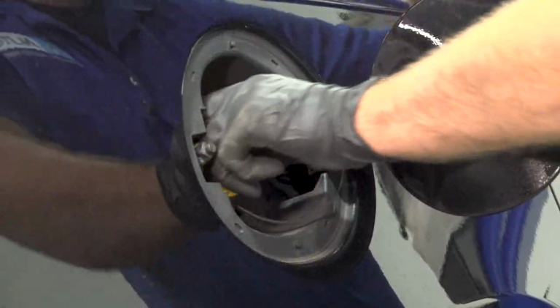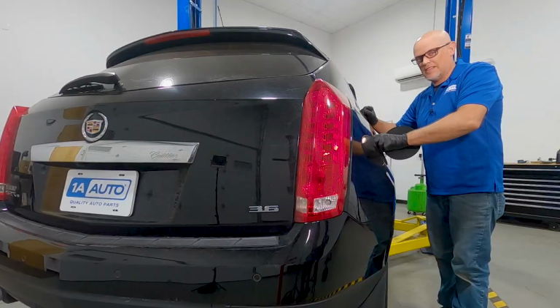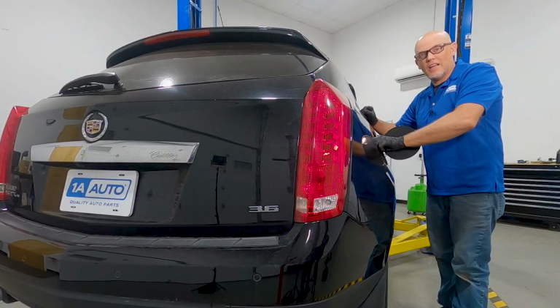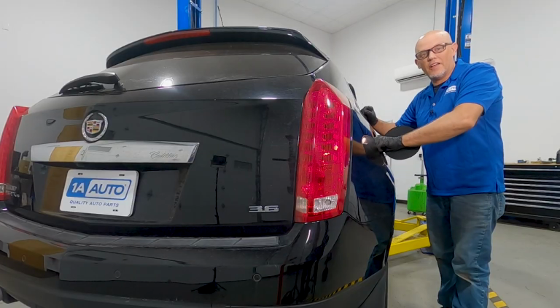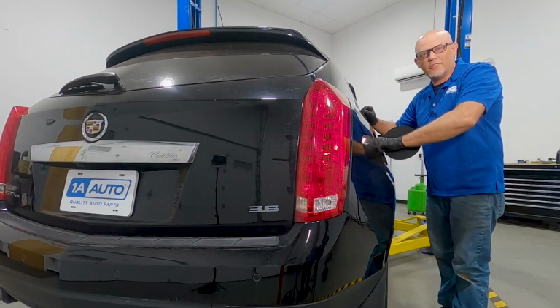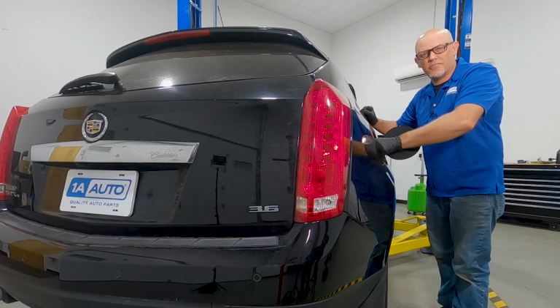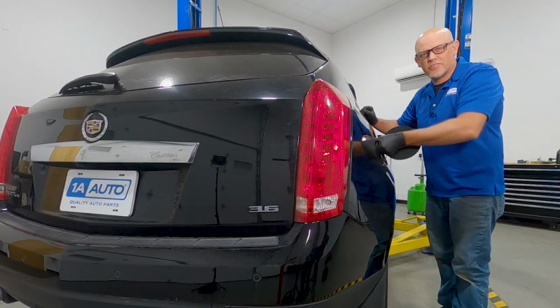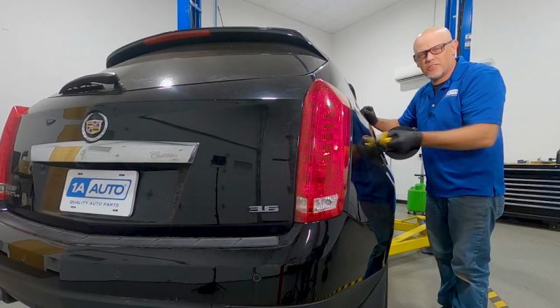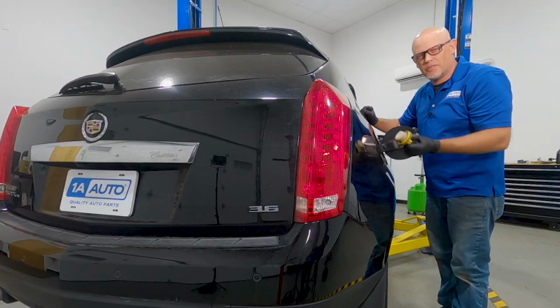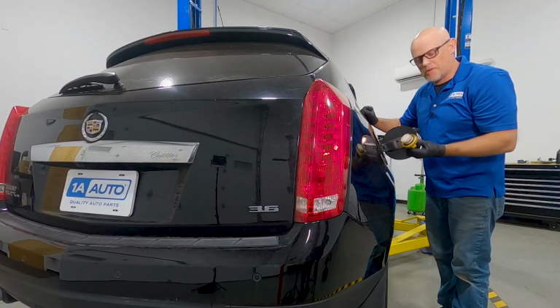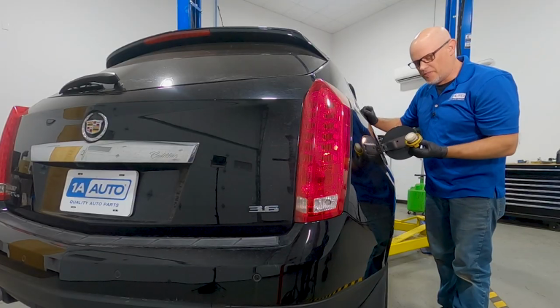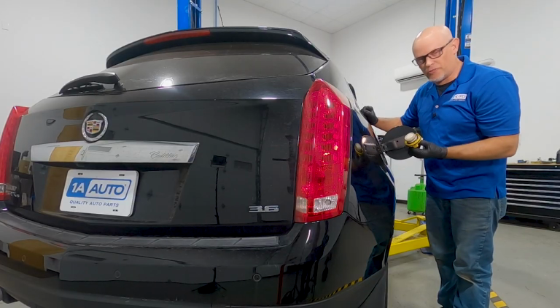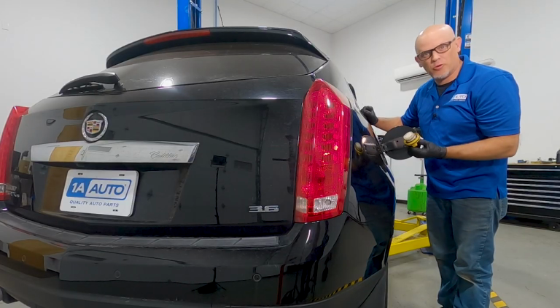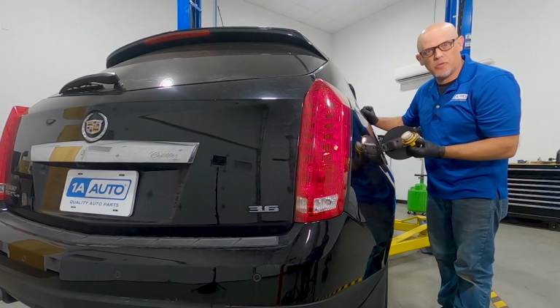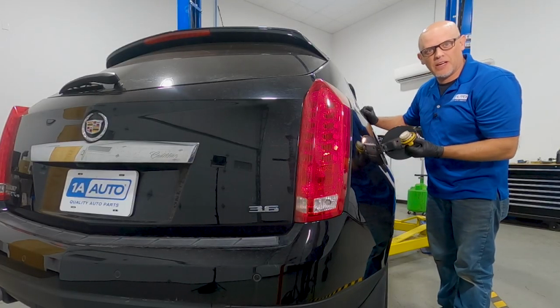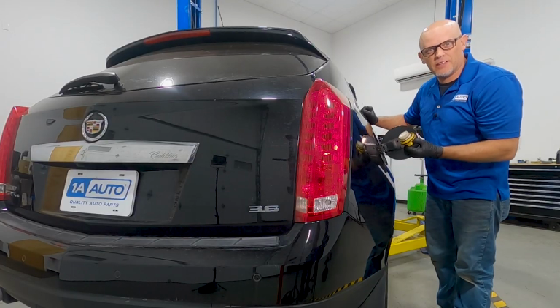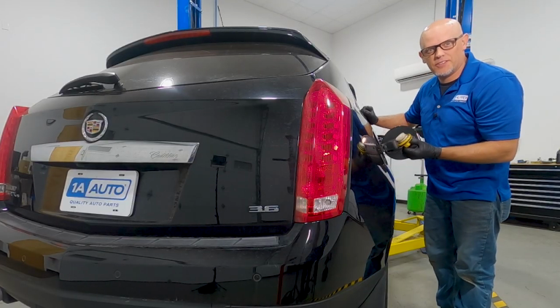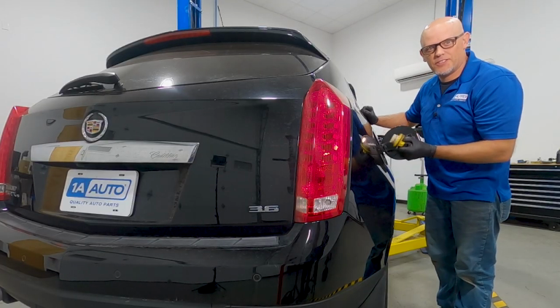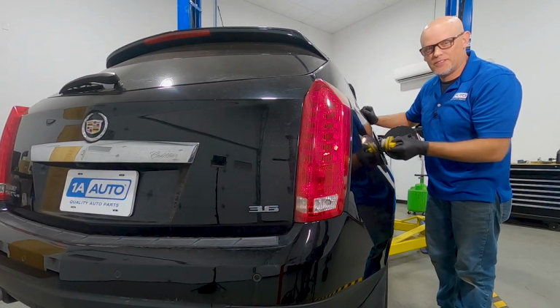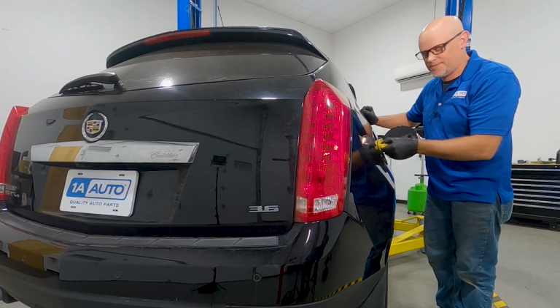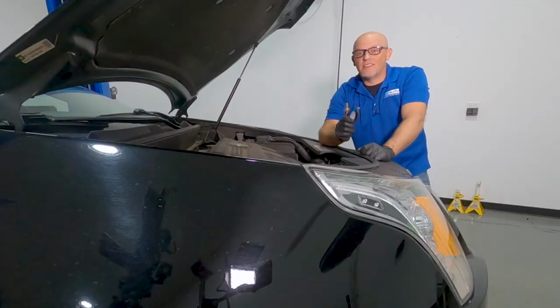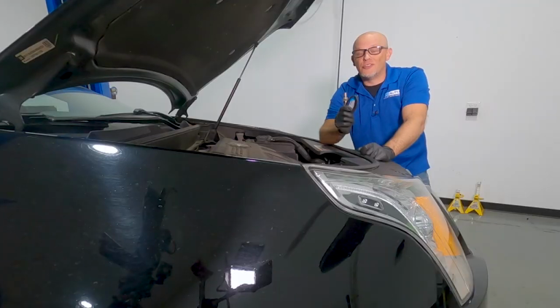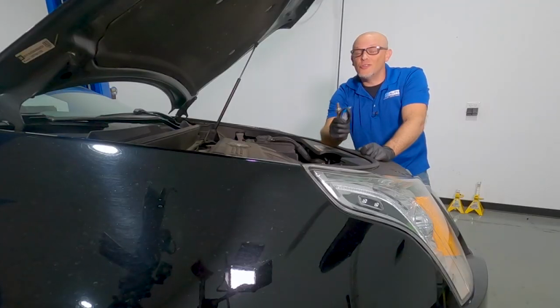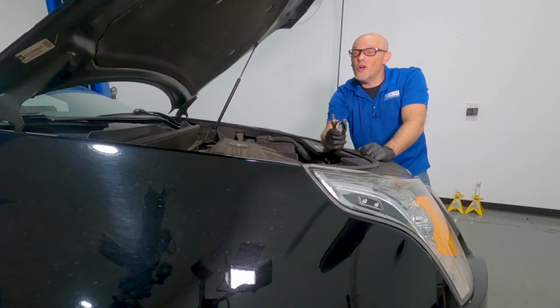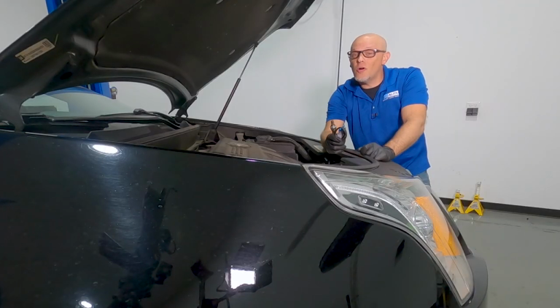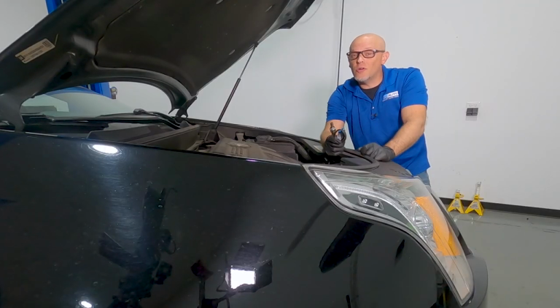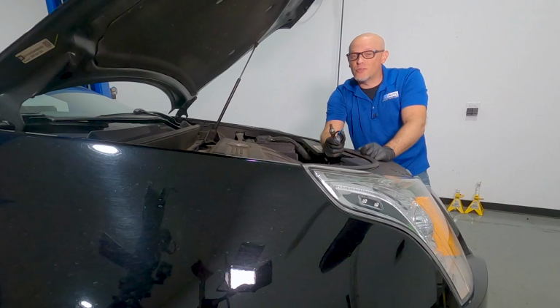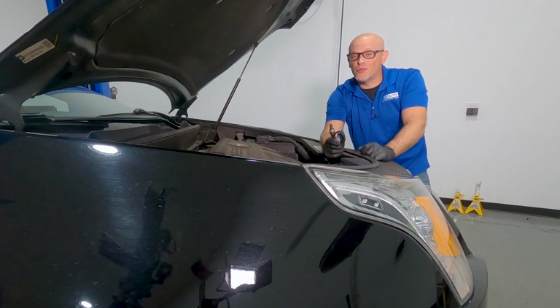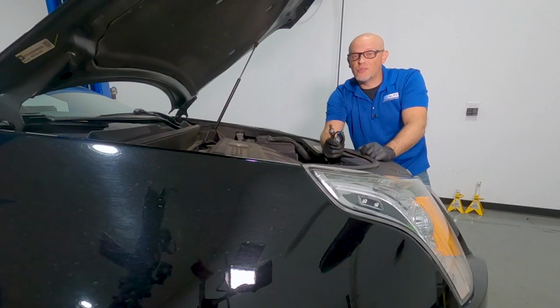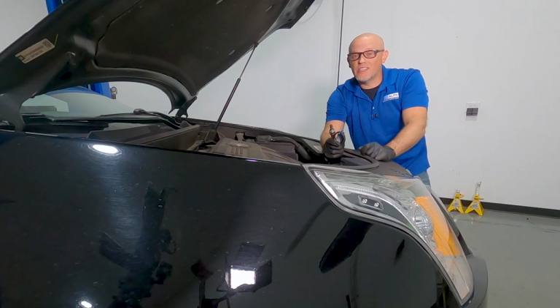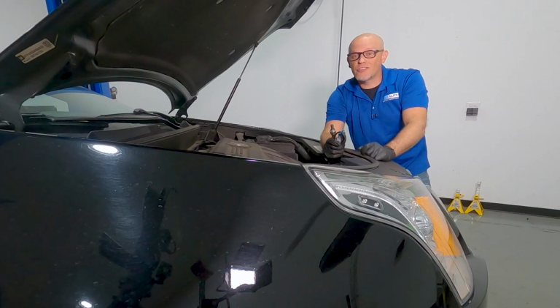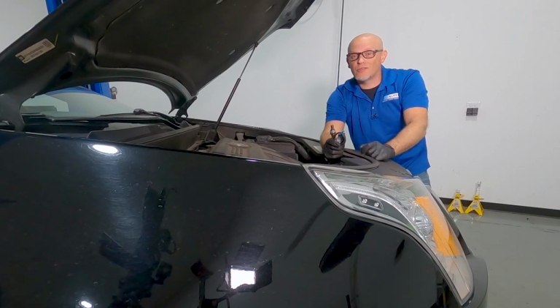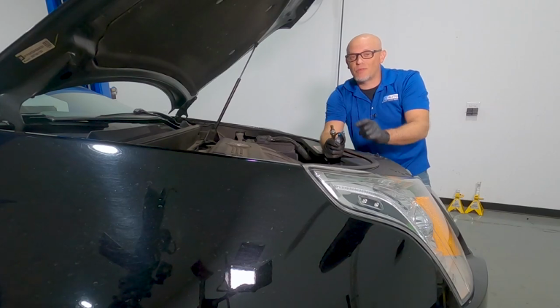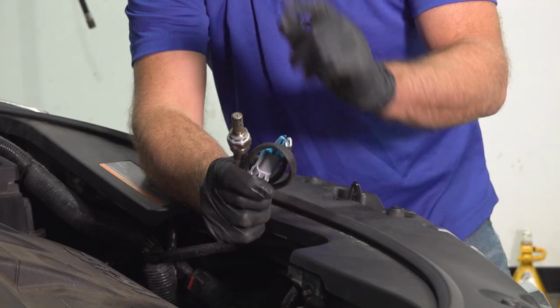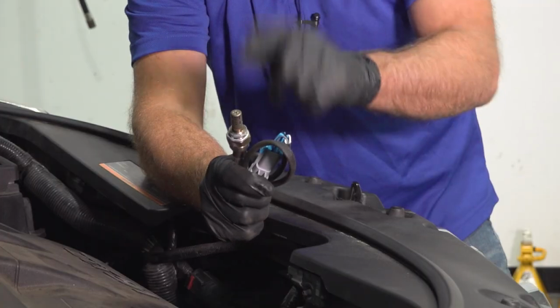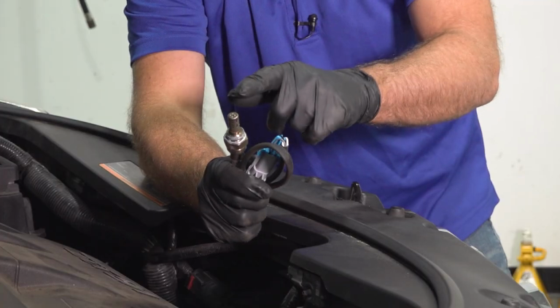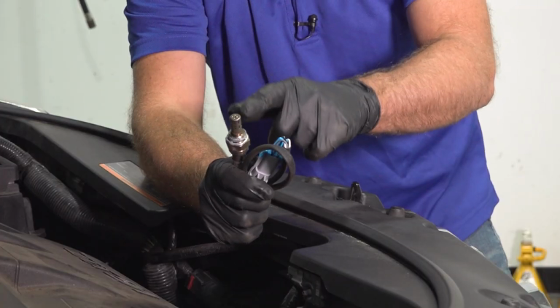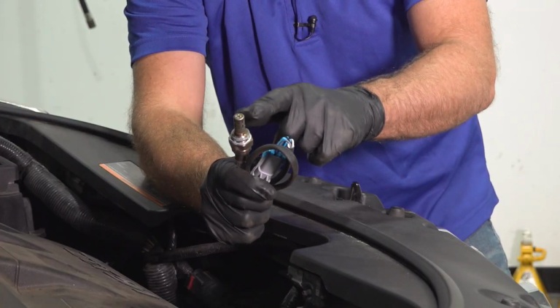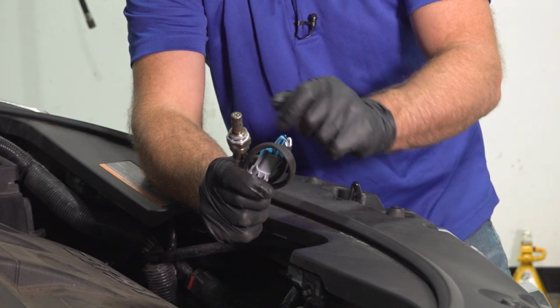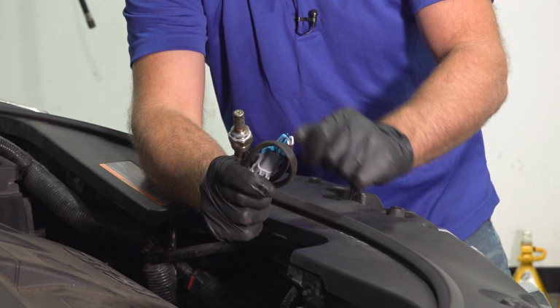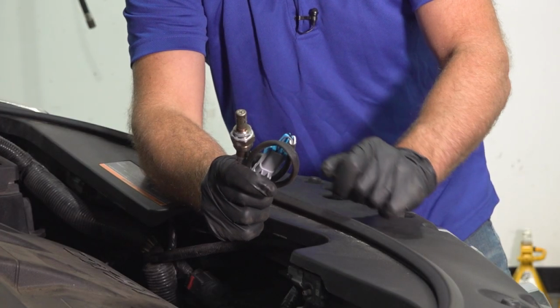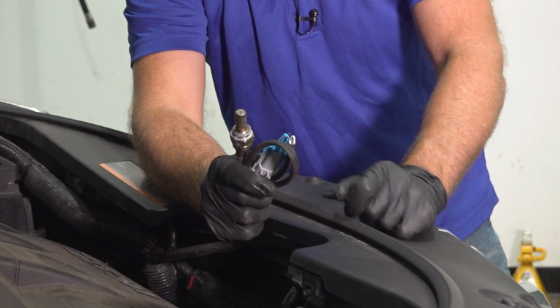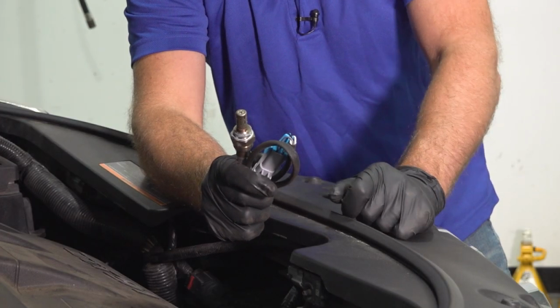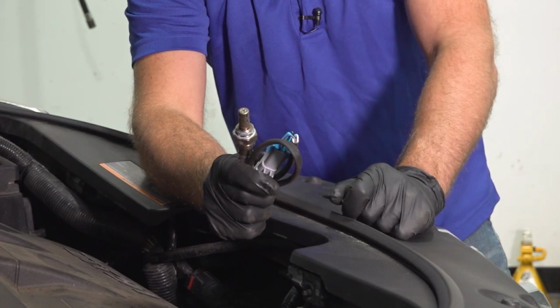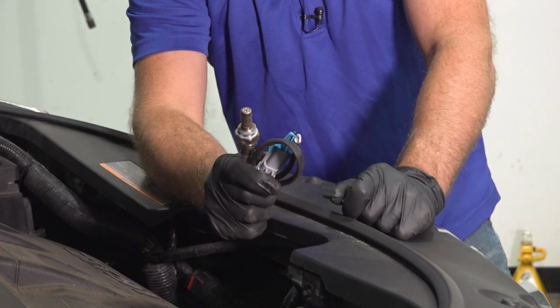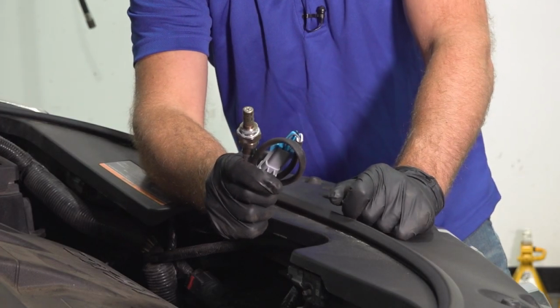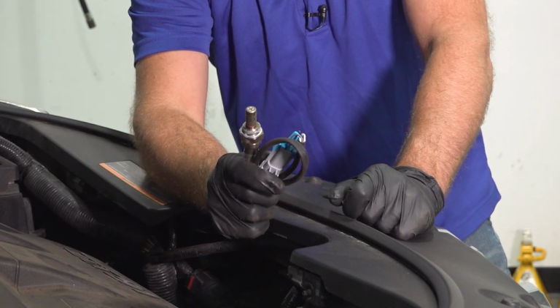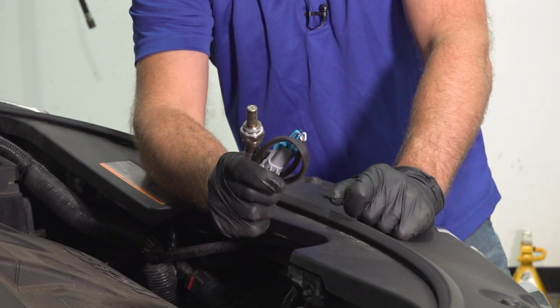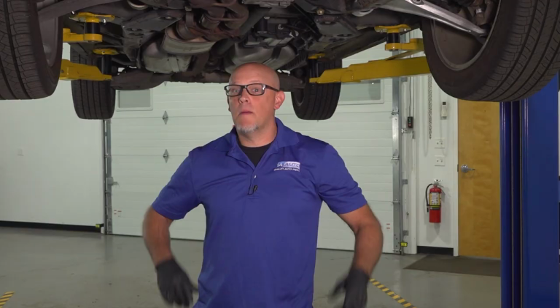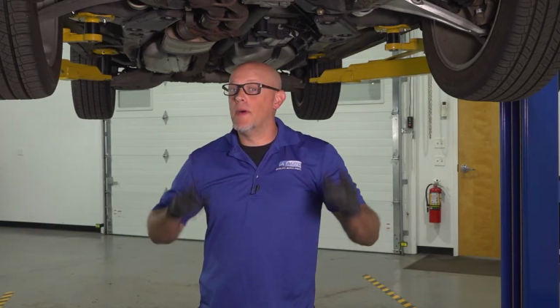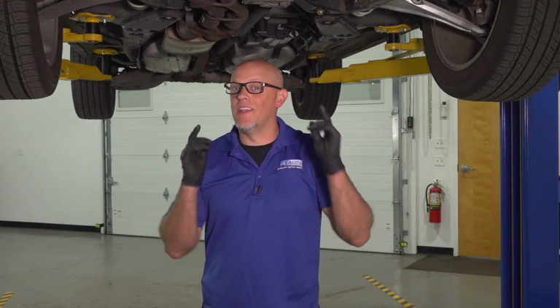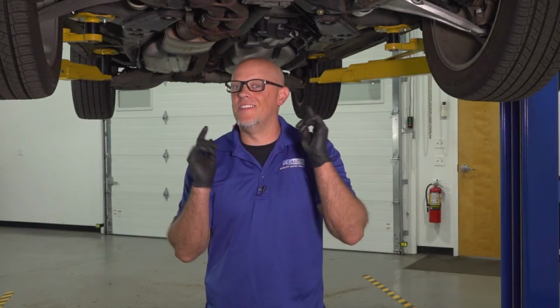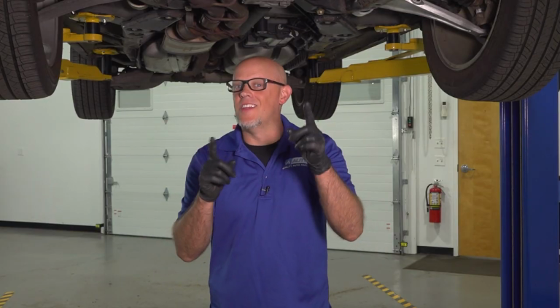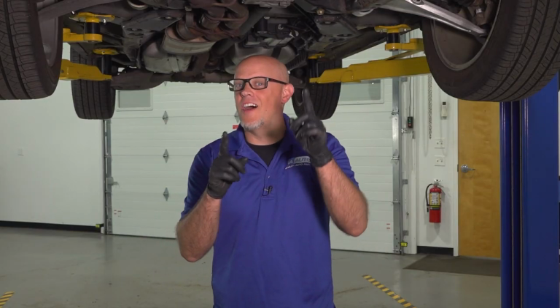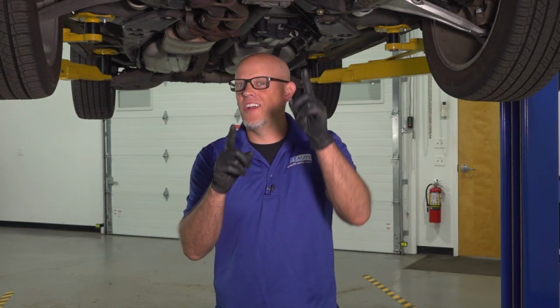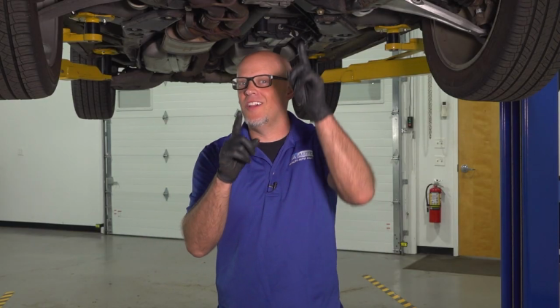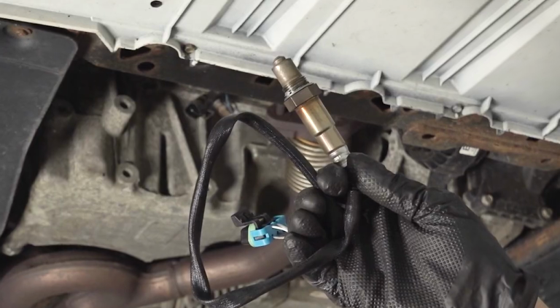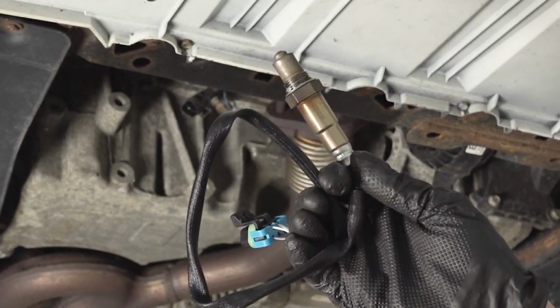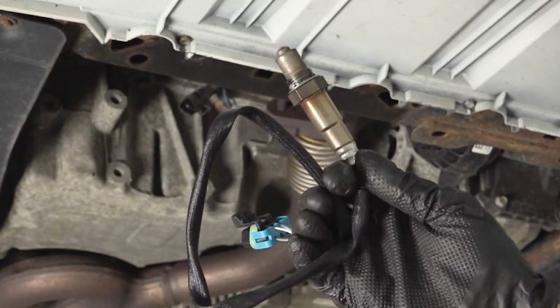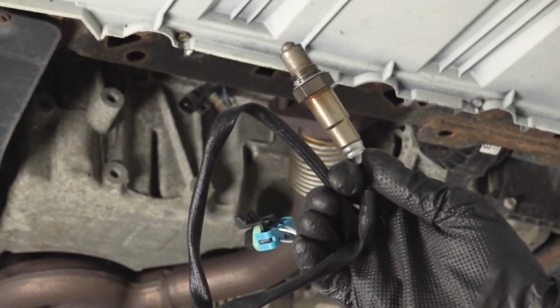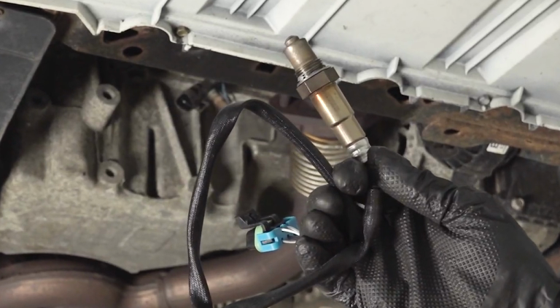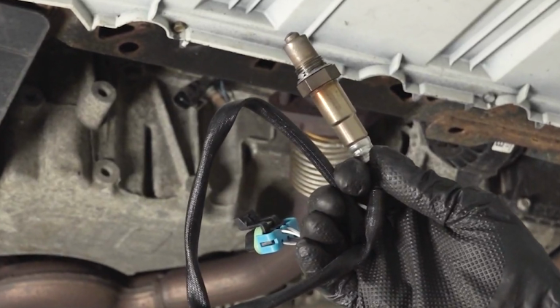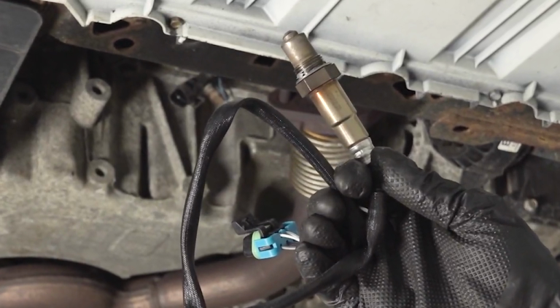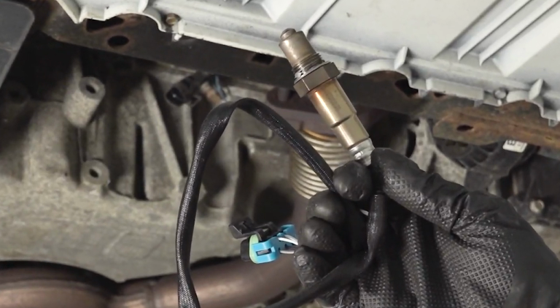Are you concerned about fuel mileage? Did you know O2 sensors play a role in fuel mileage? But not all O2 sensors.